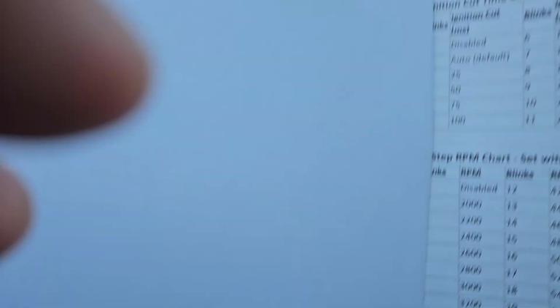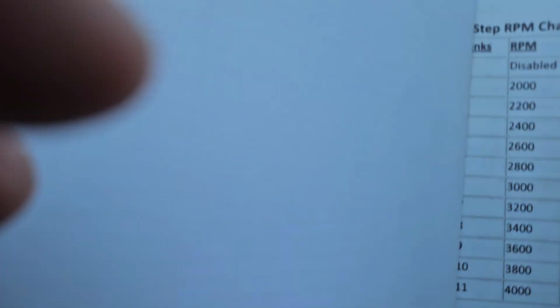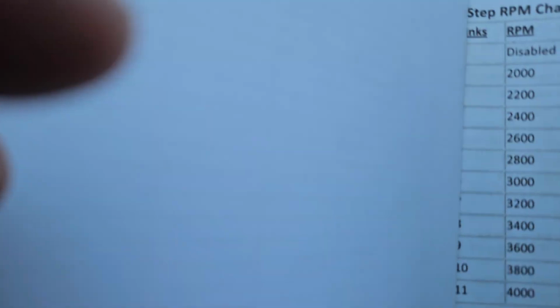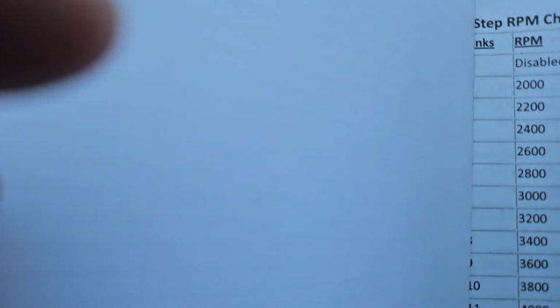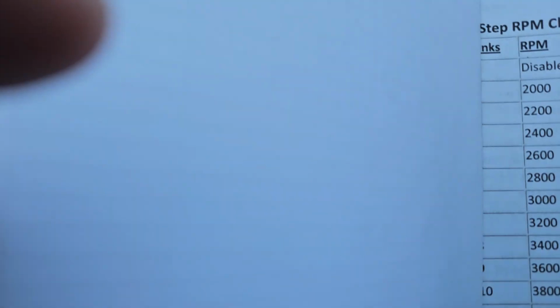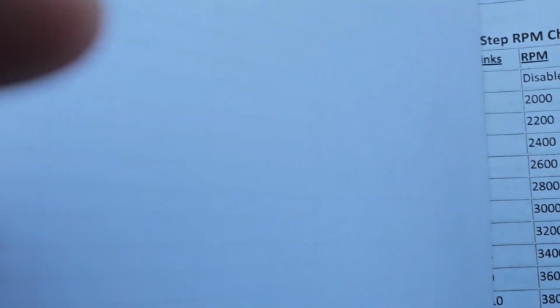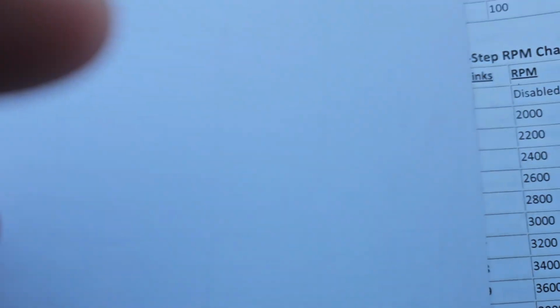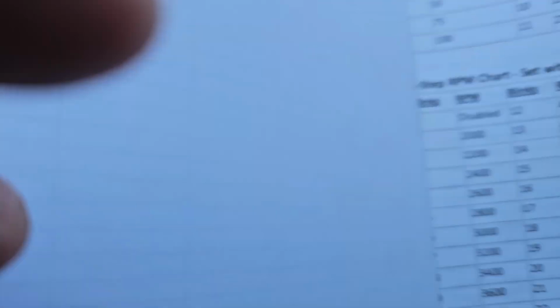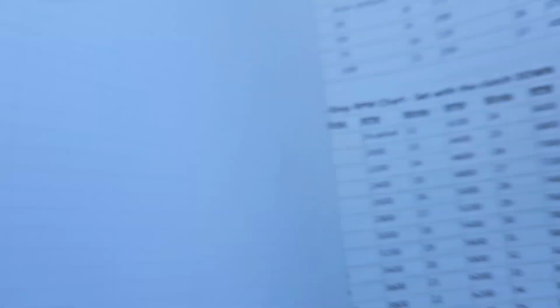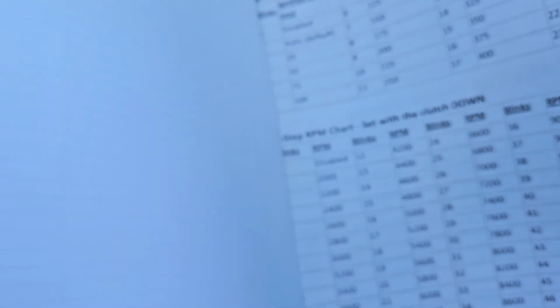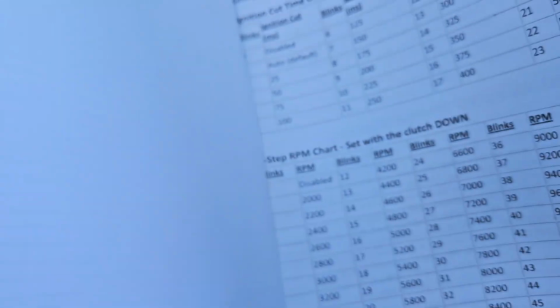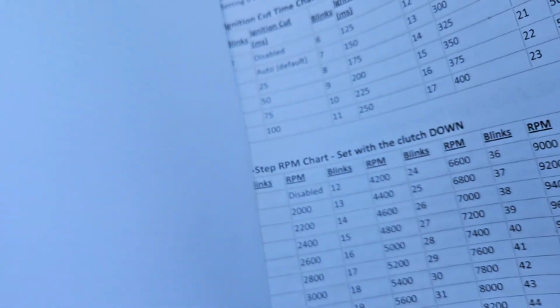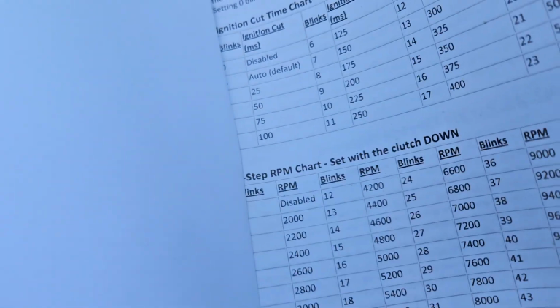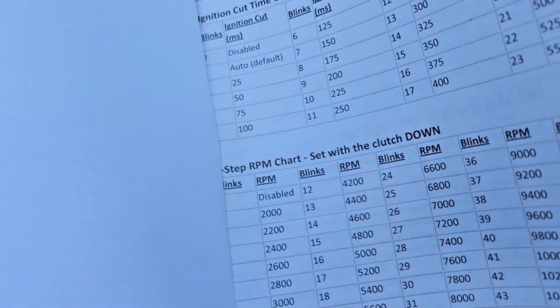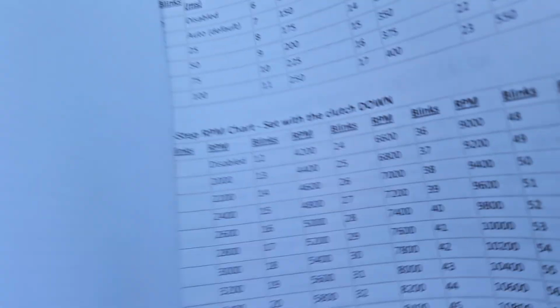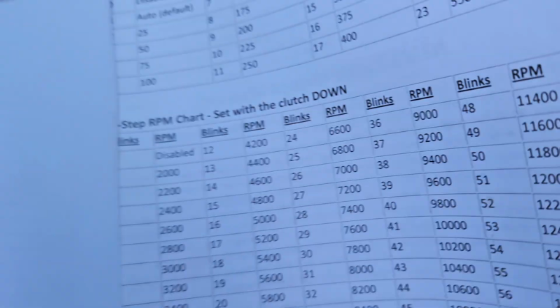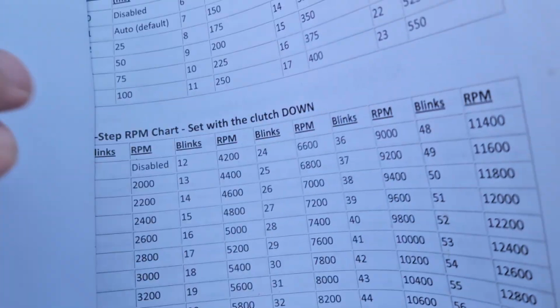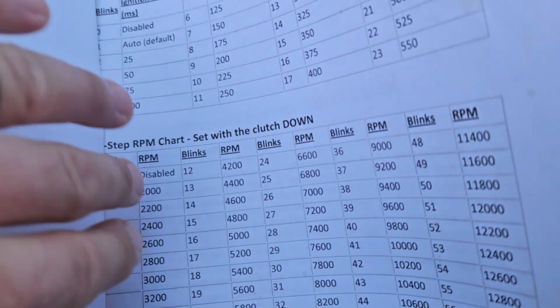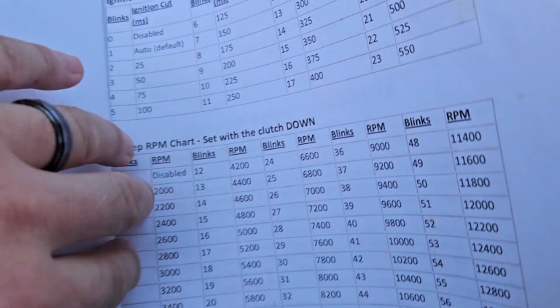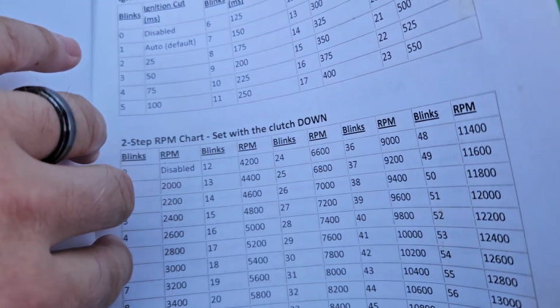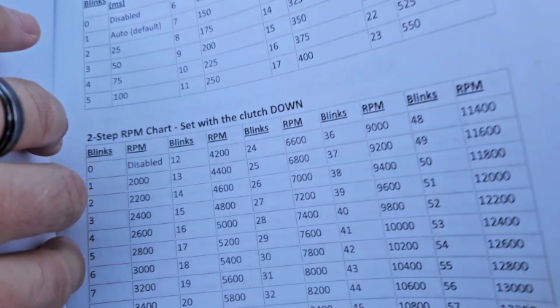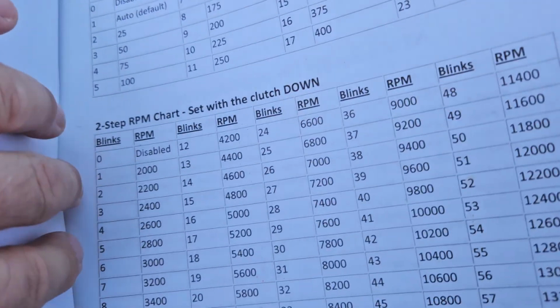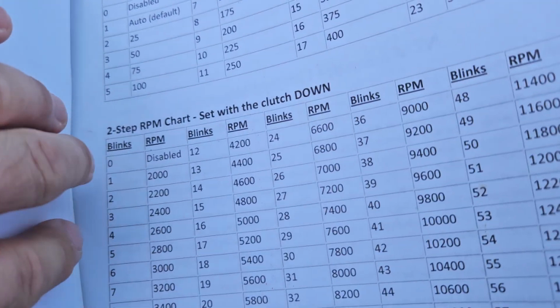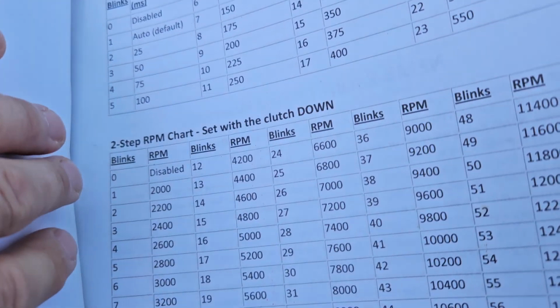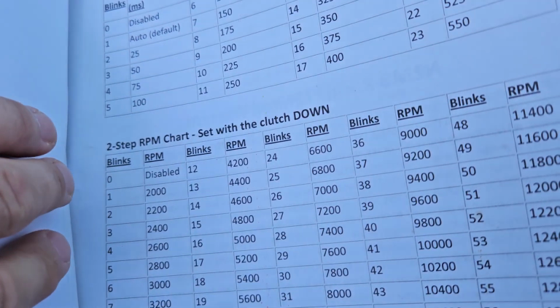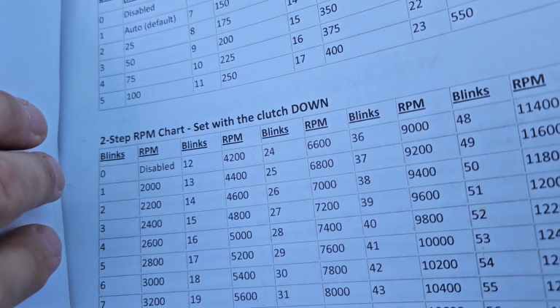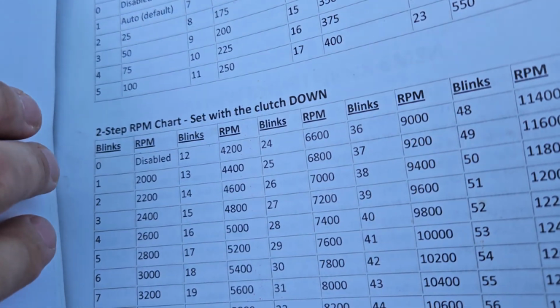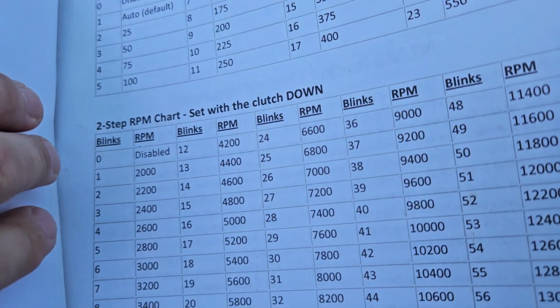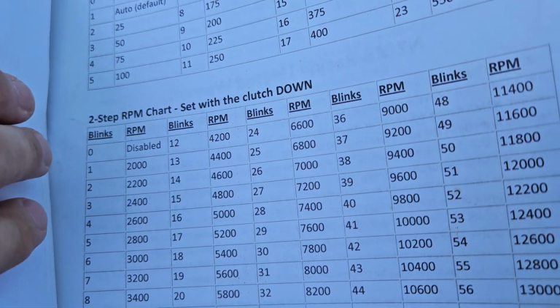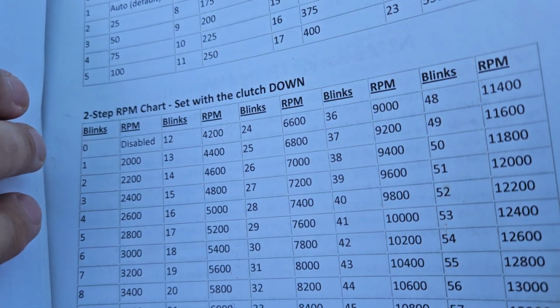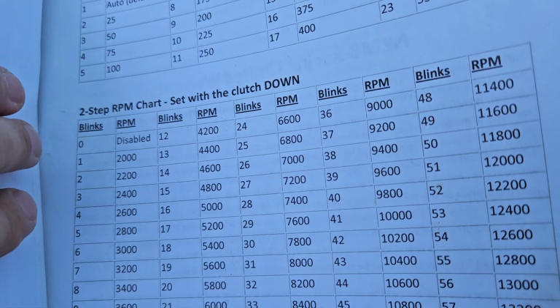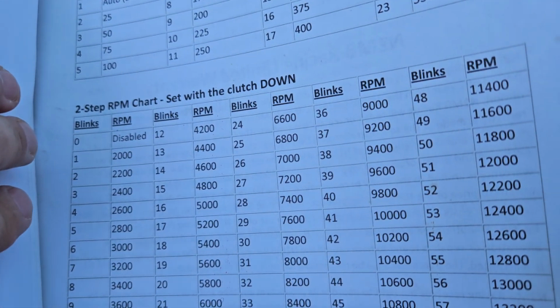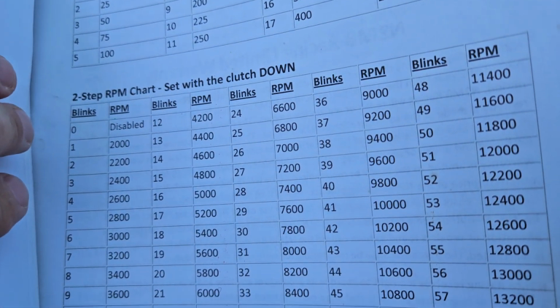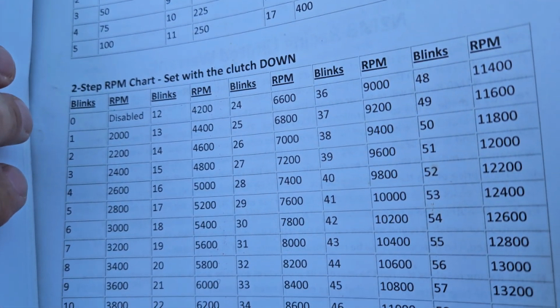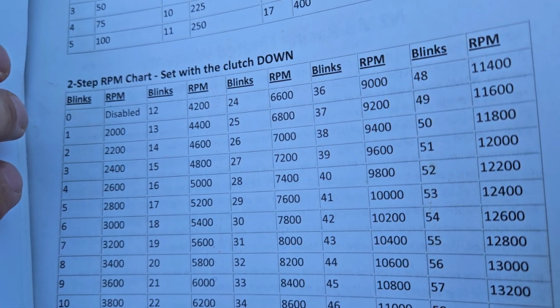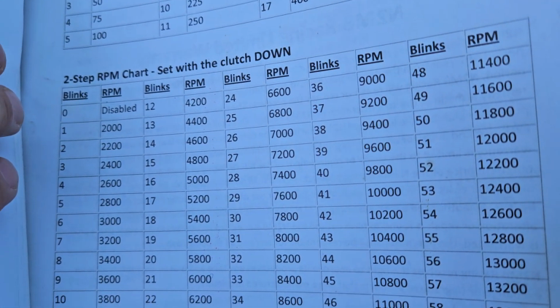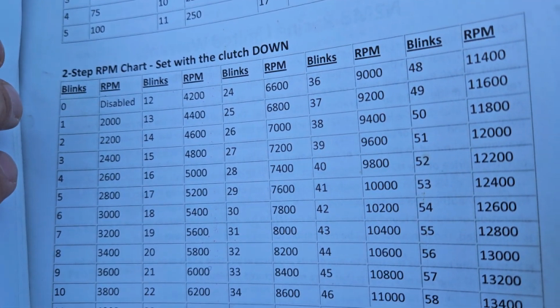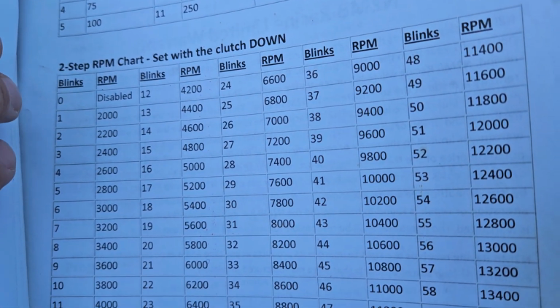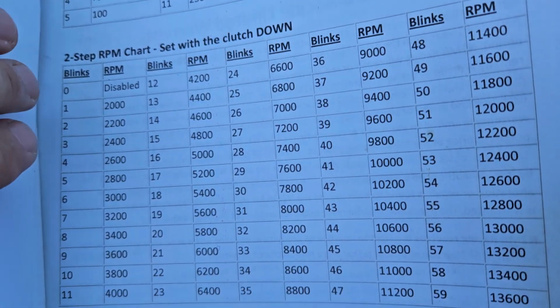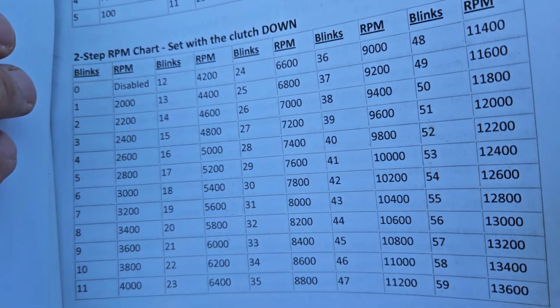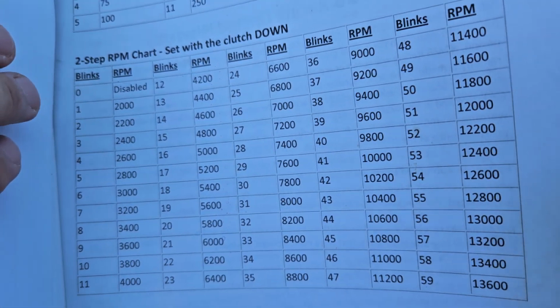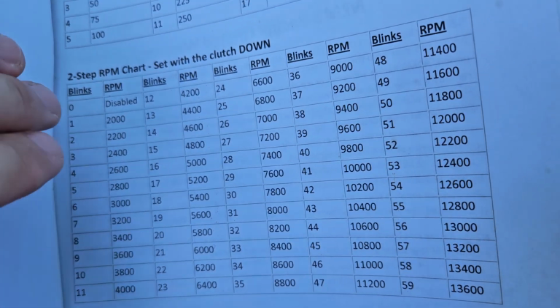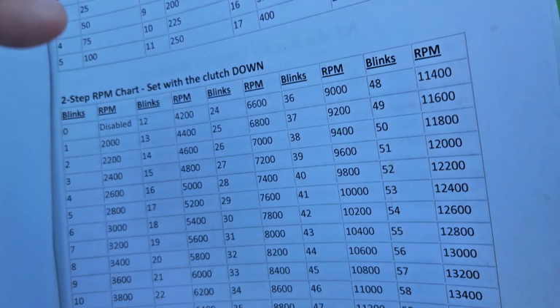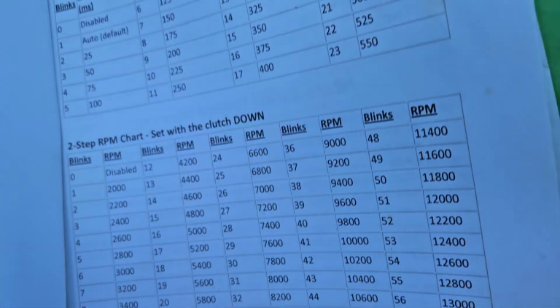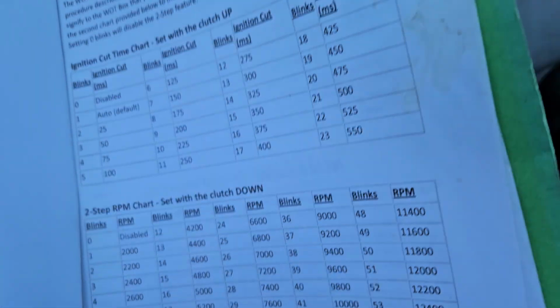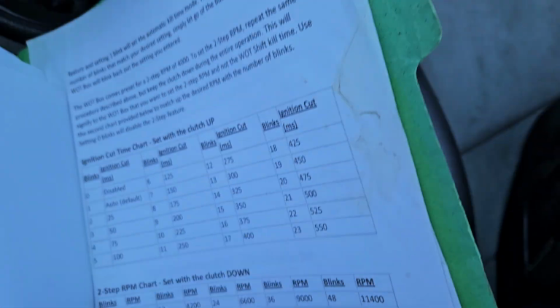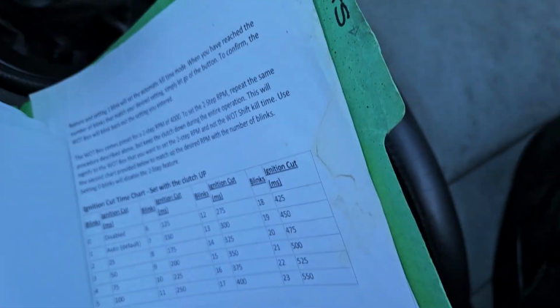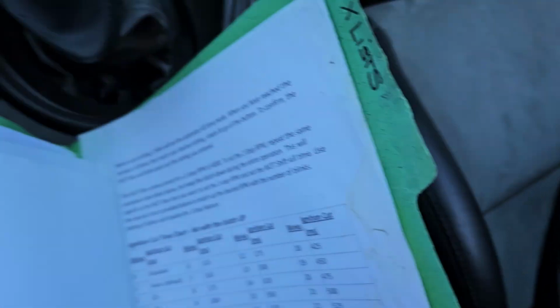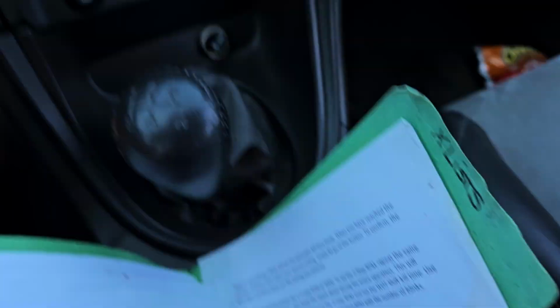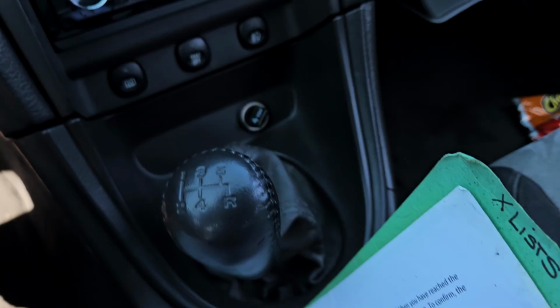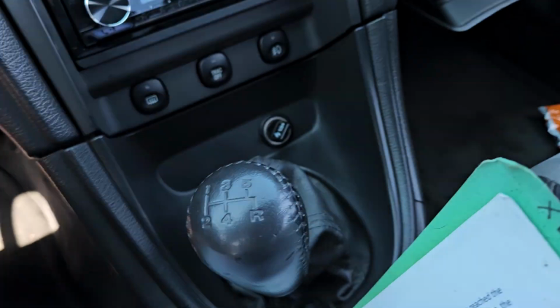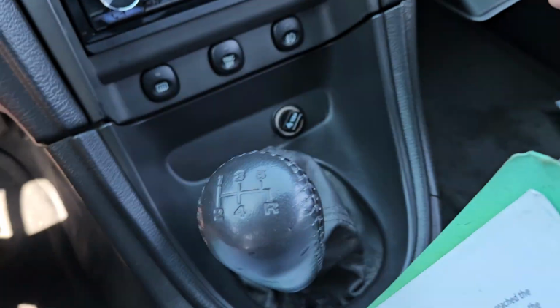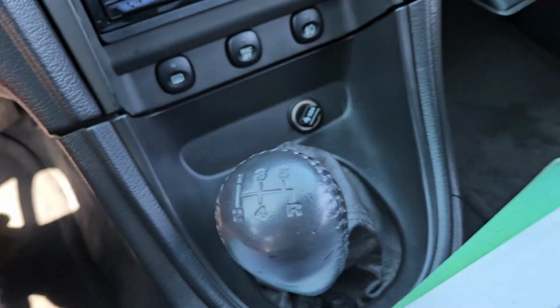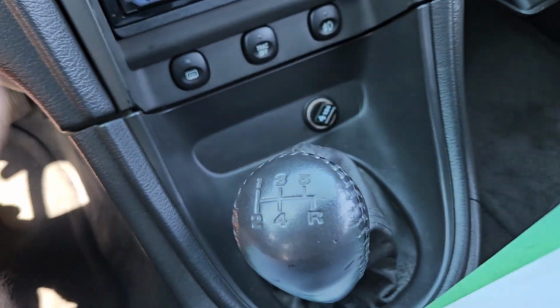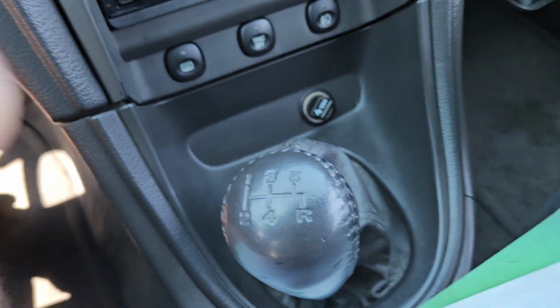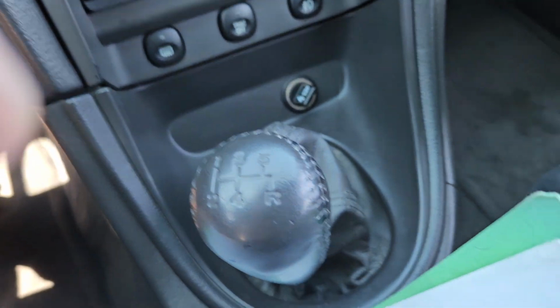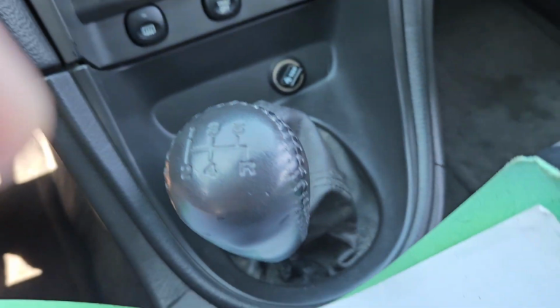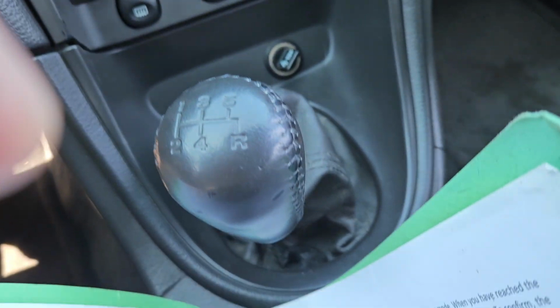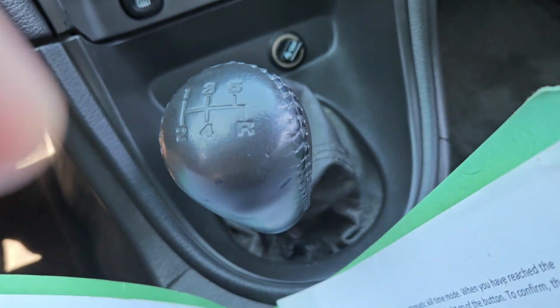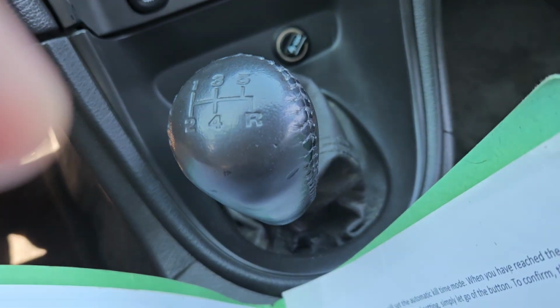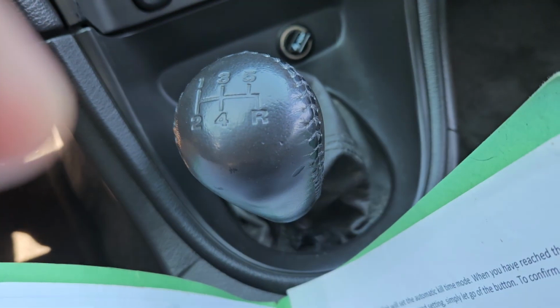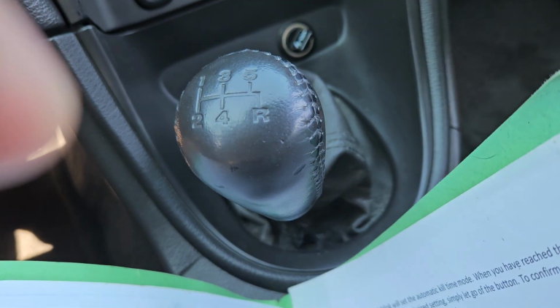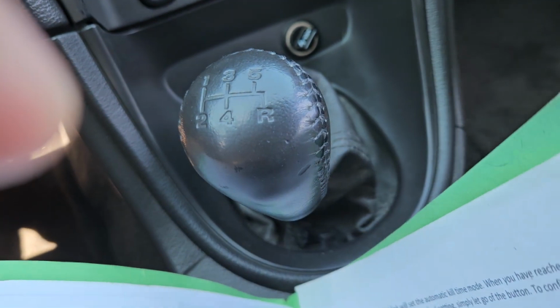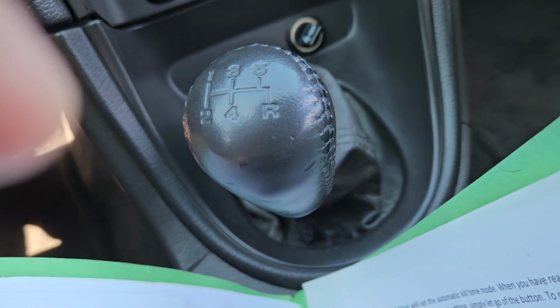The directions here show how many blinks it takes to go to certain RPMs. I'm a little high today so I'm gonna lower it.